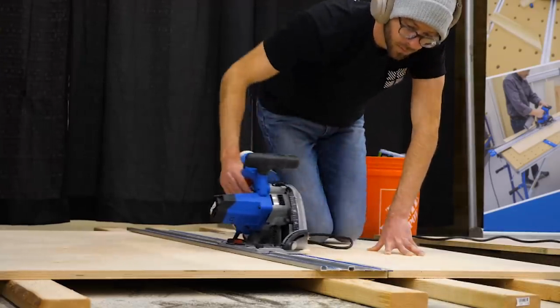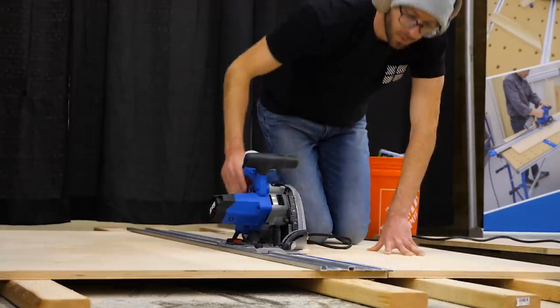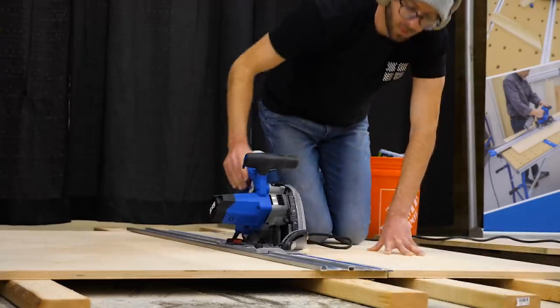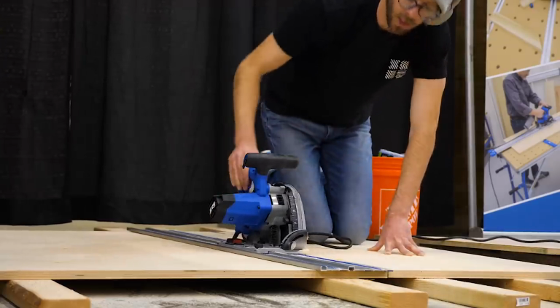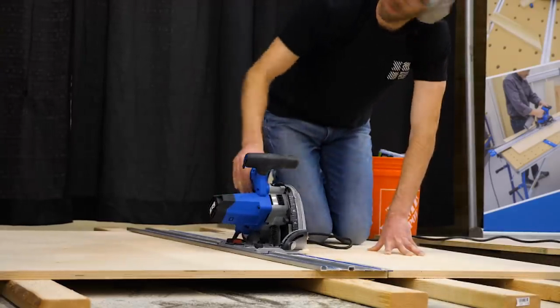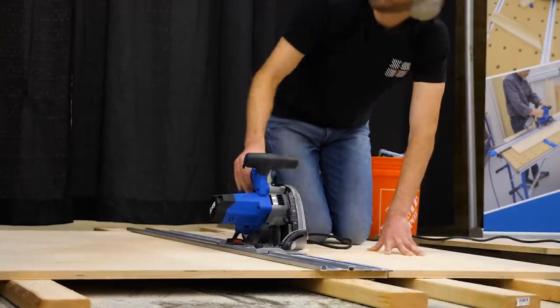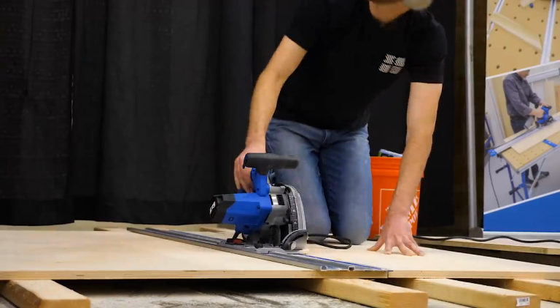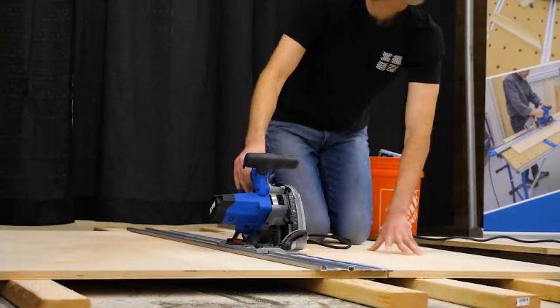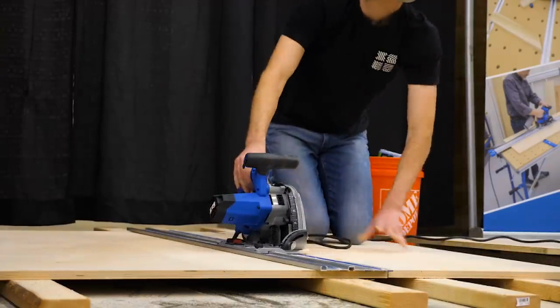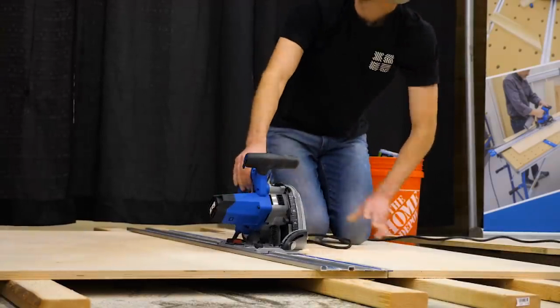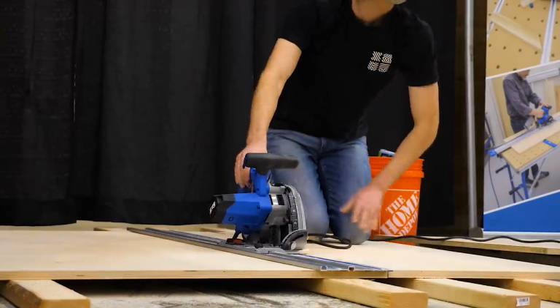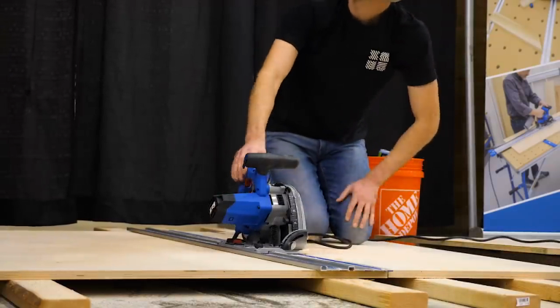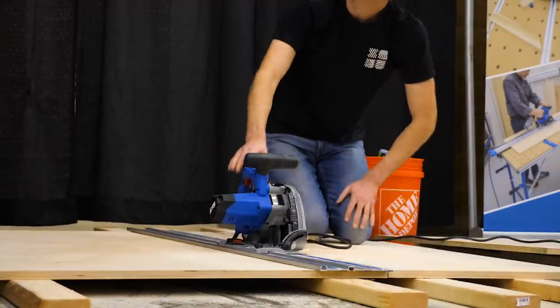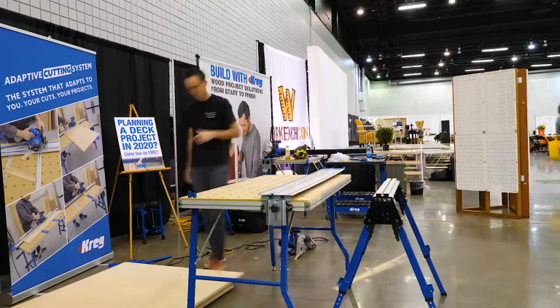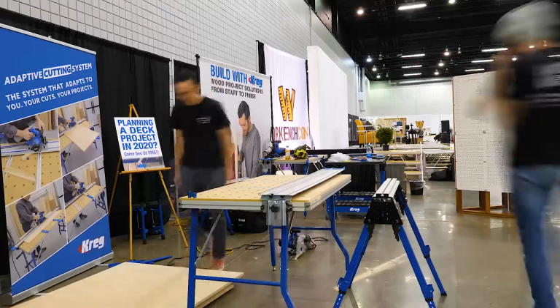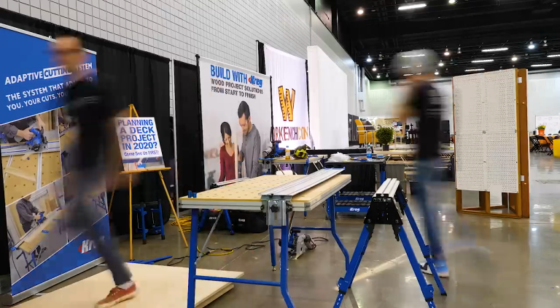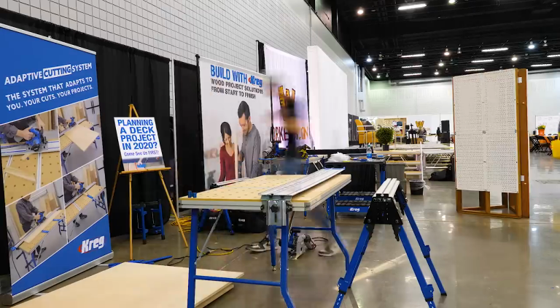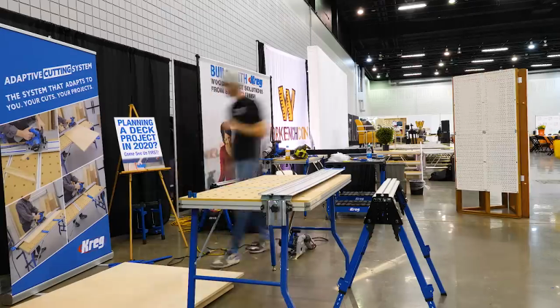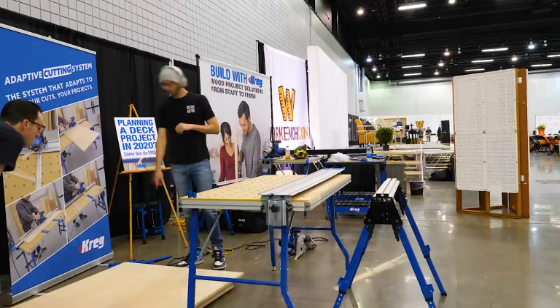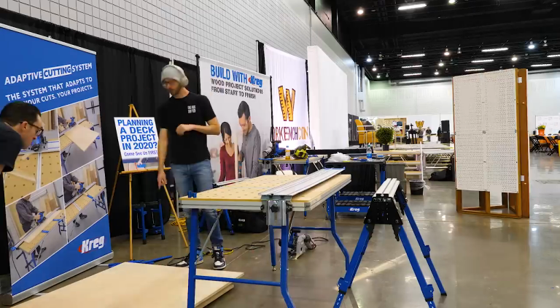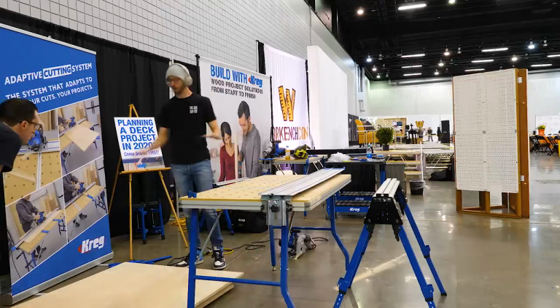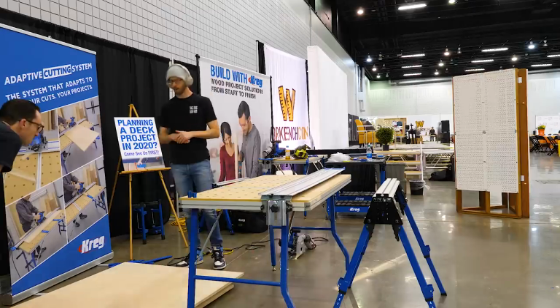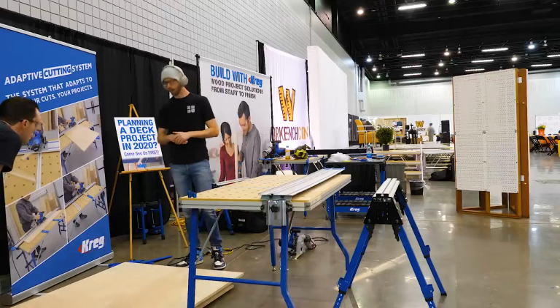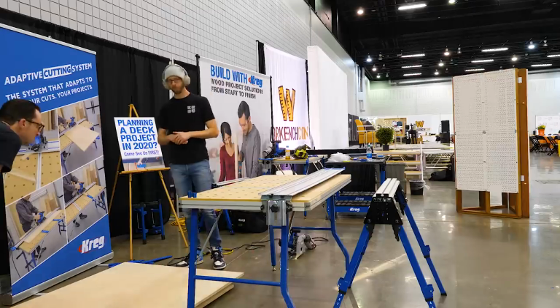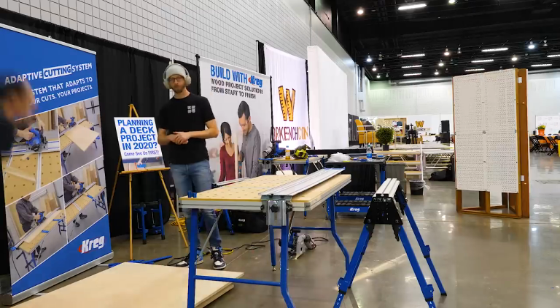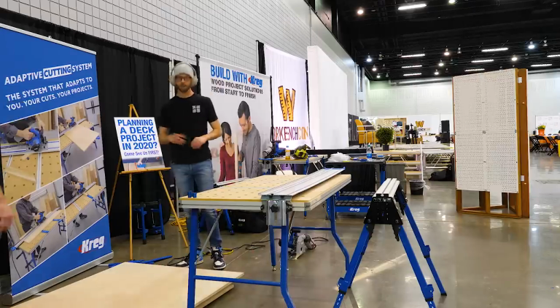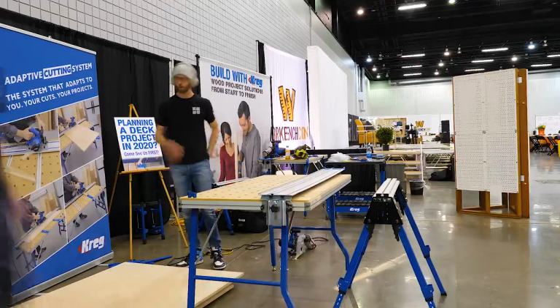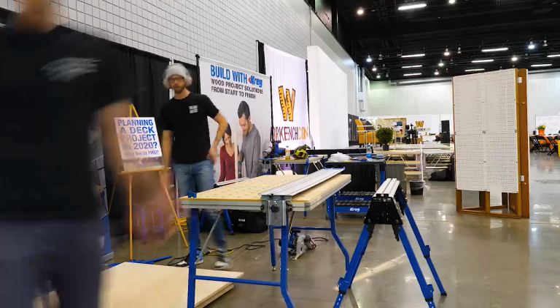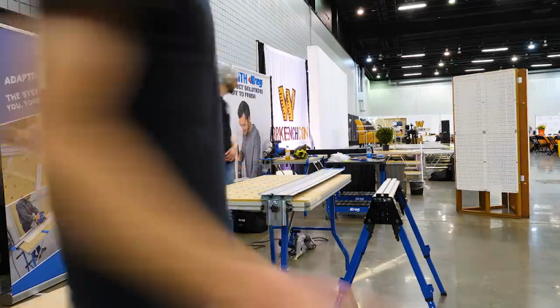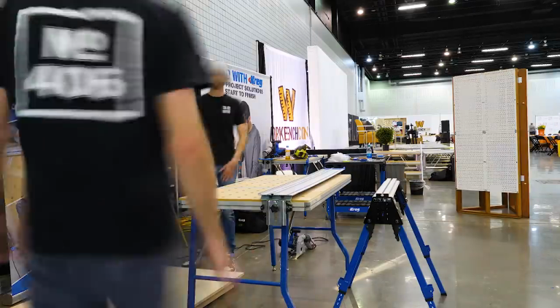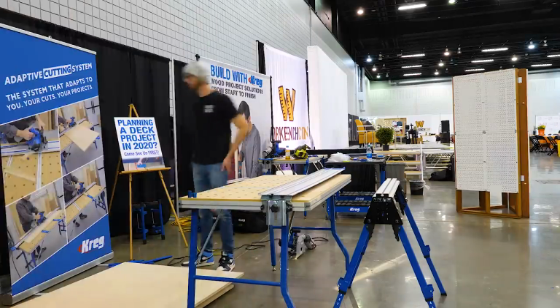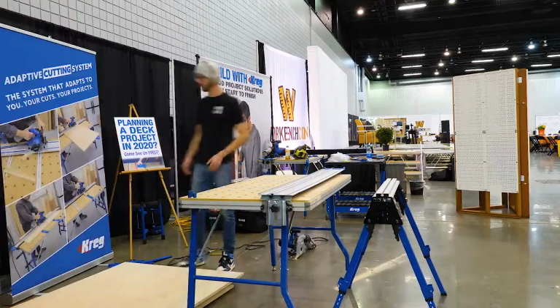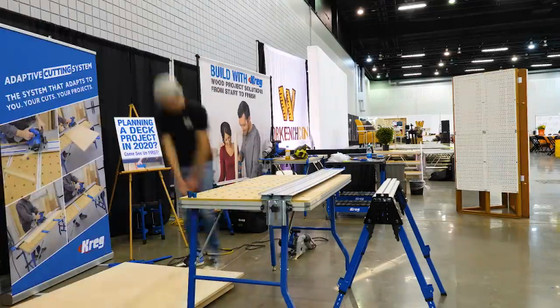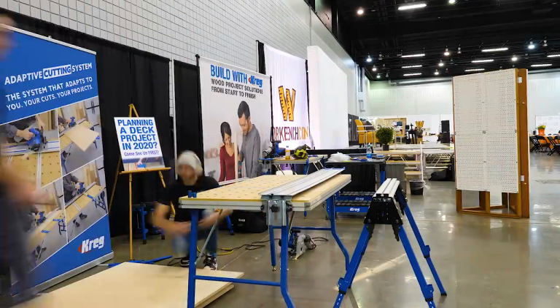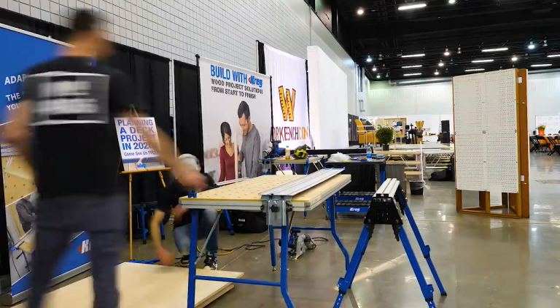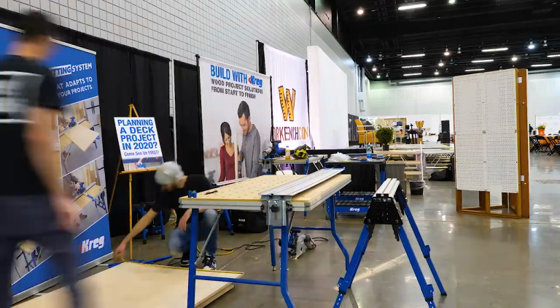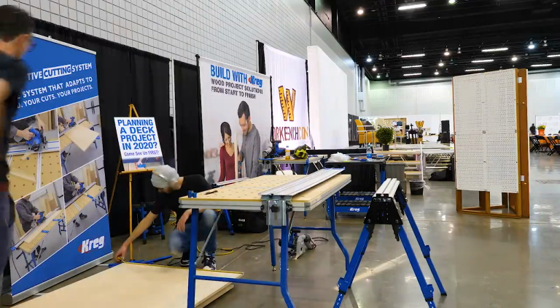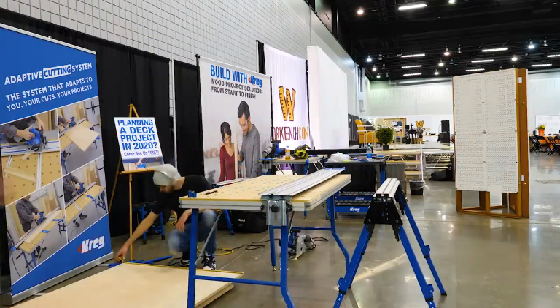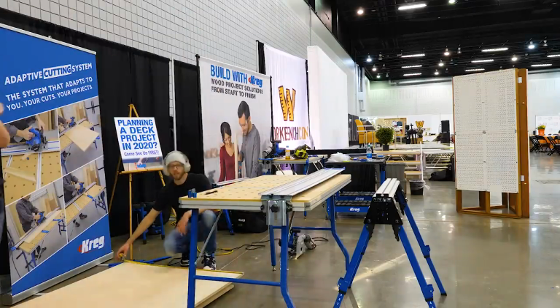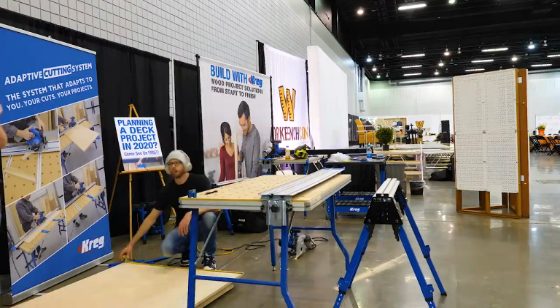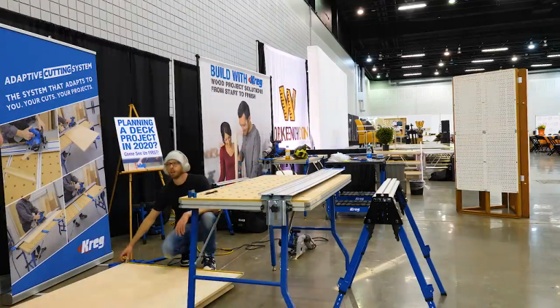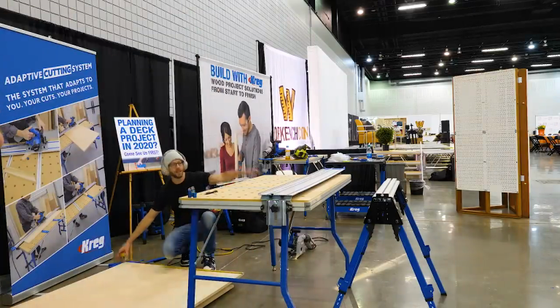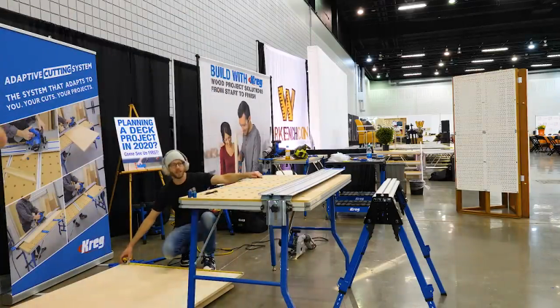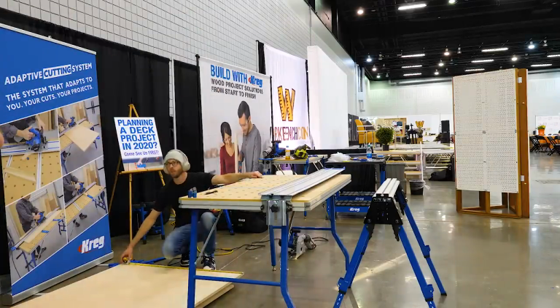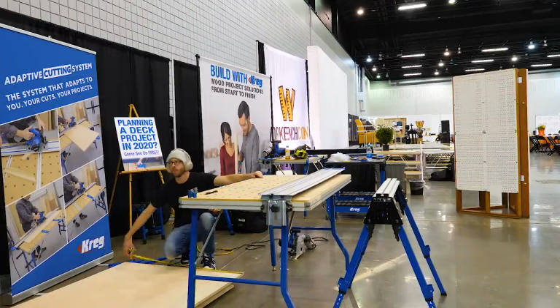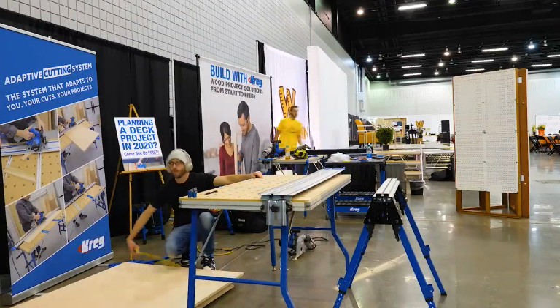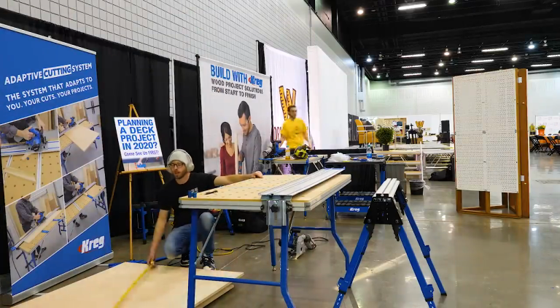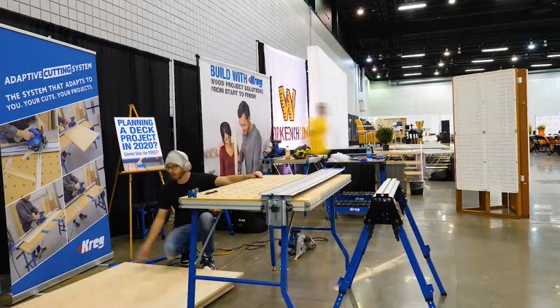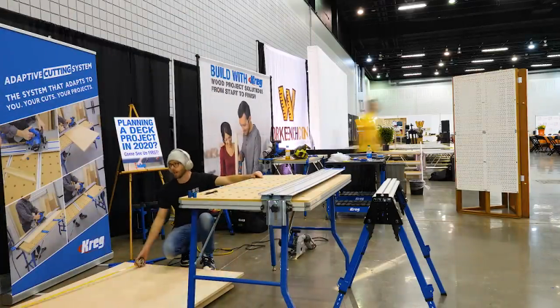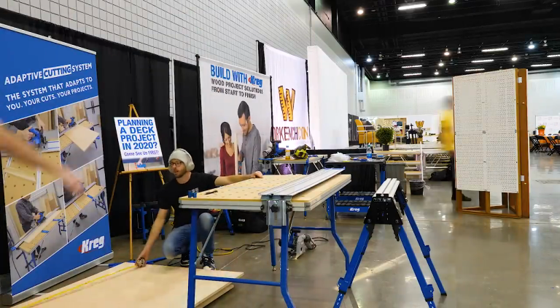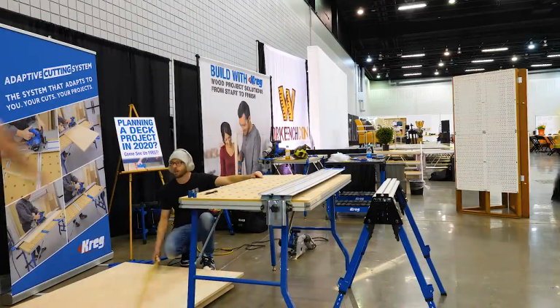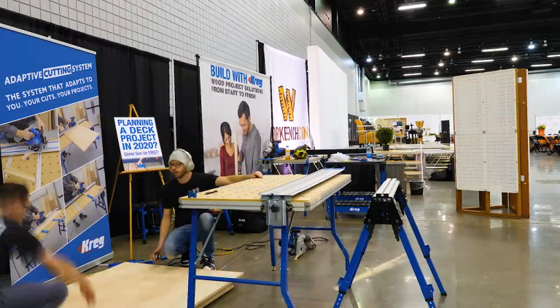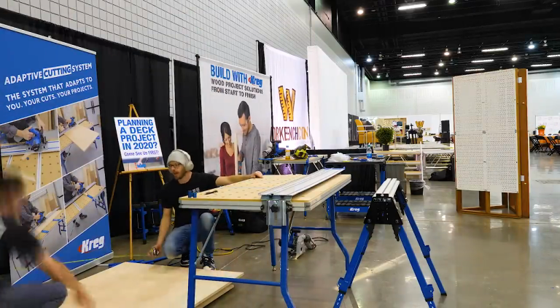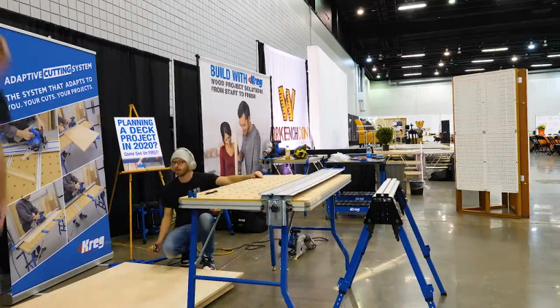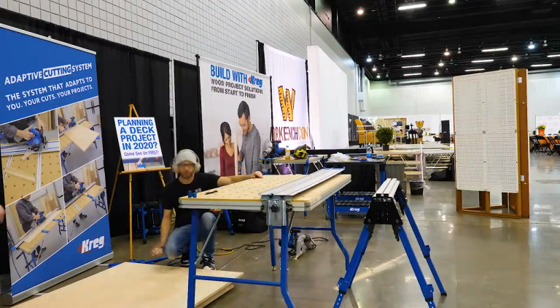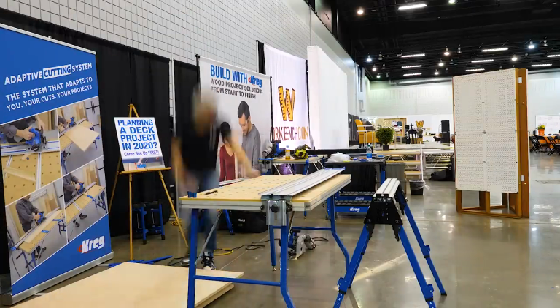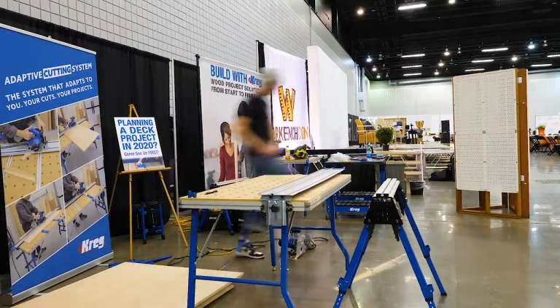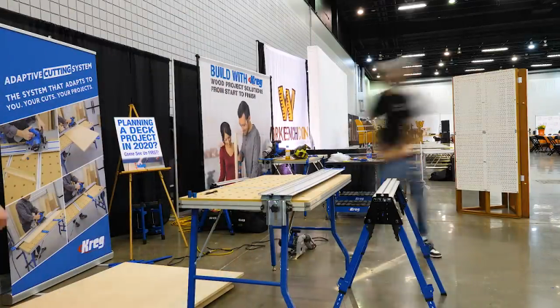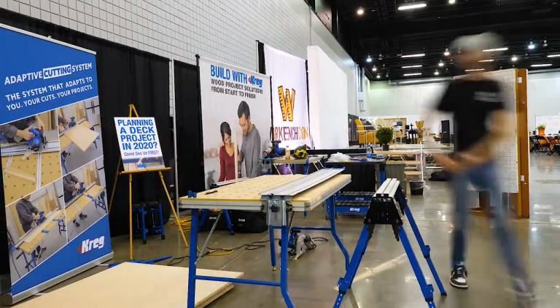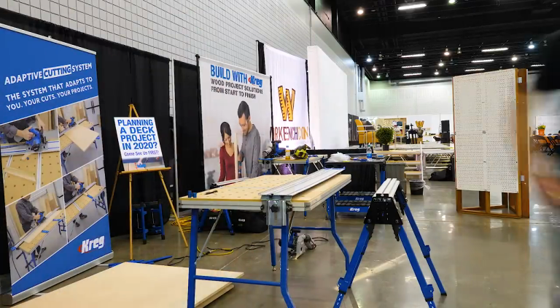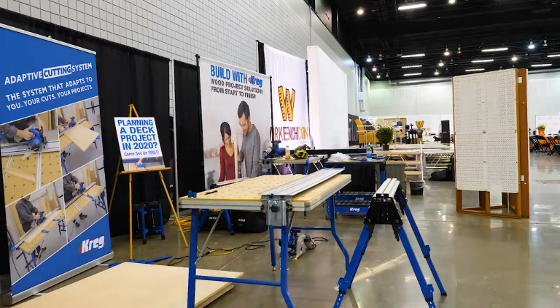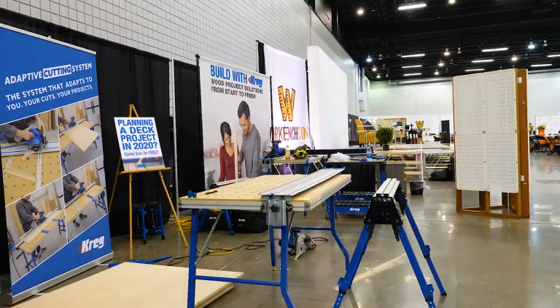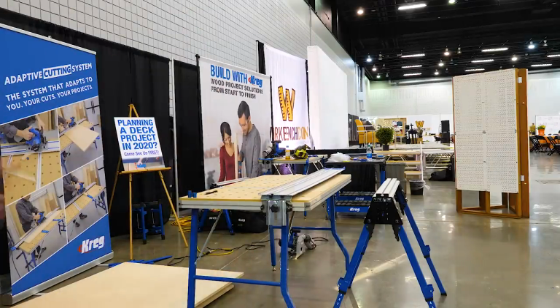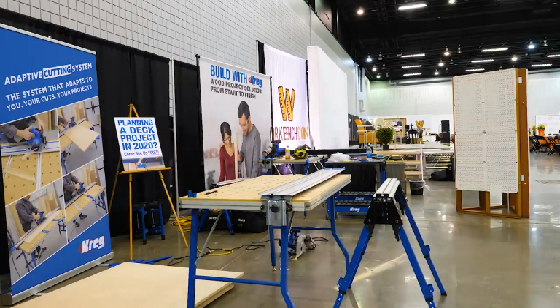If you're wondering why I'm not in my shop for this build, it's because we built this at the Kreg booth at this year's workbench conference.